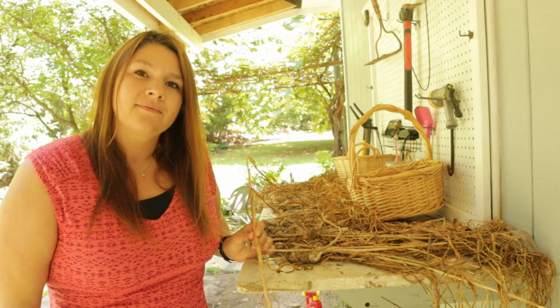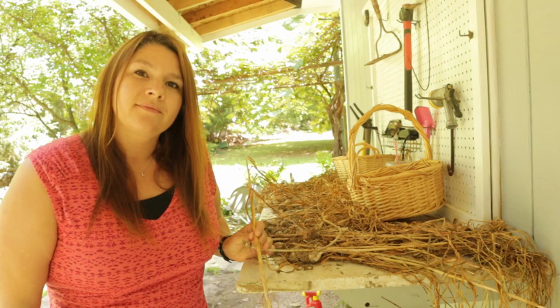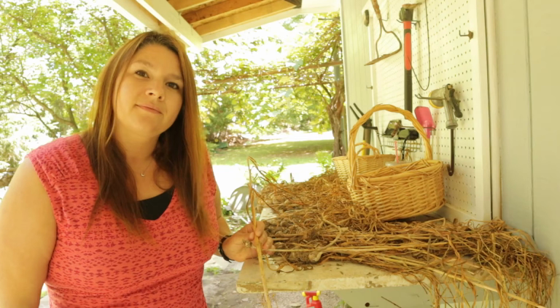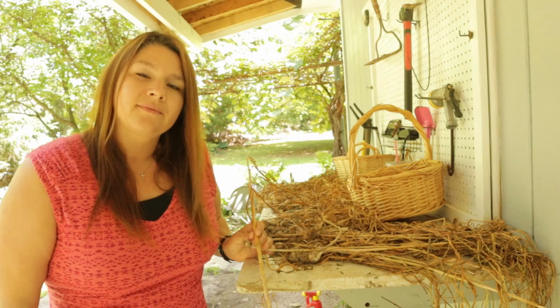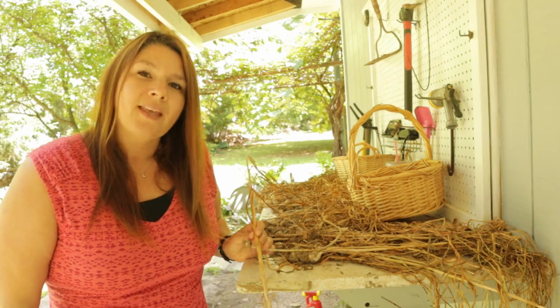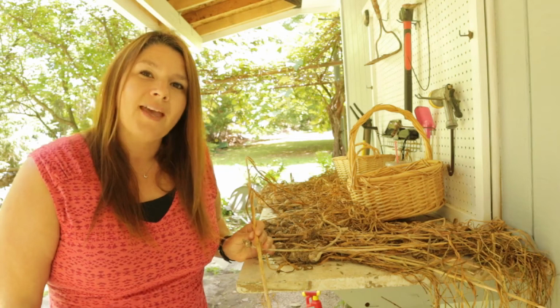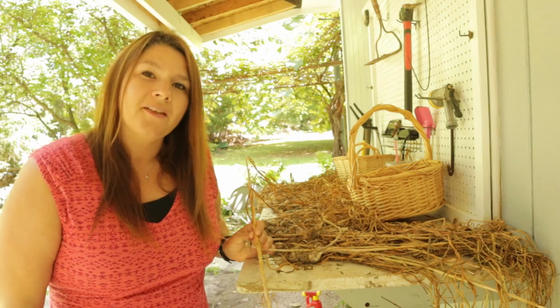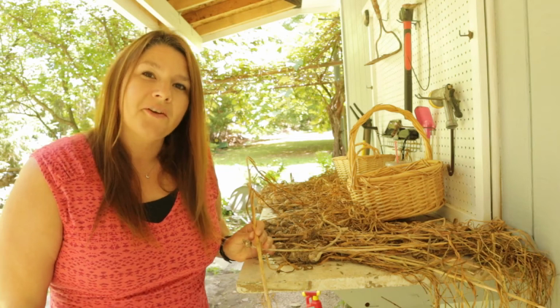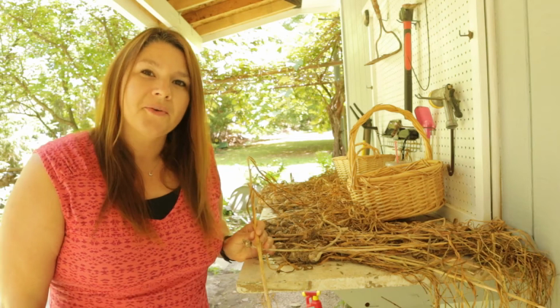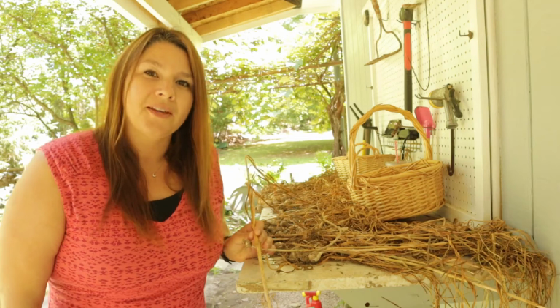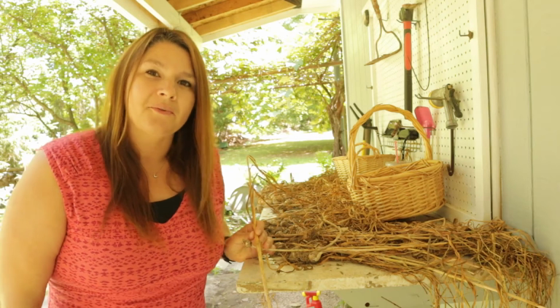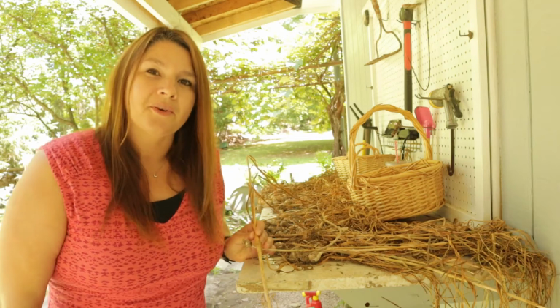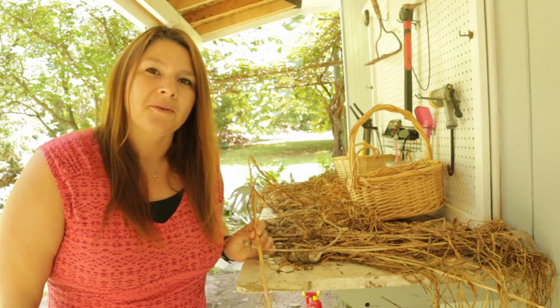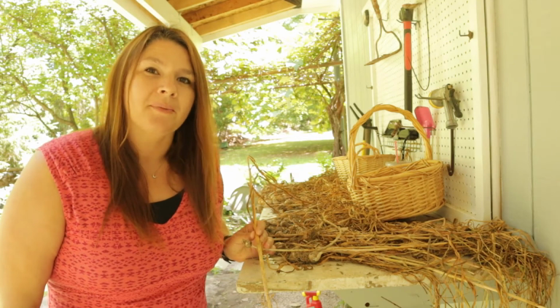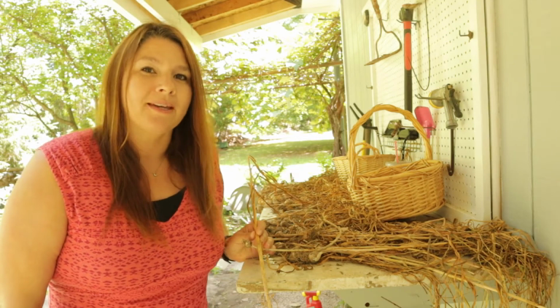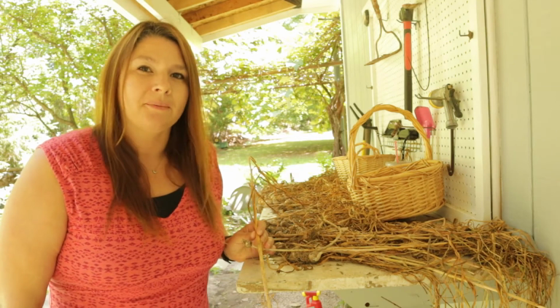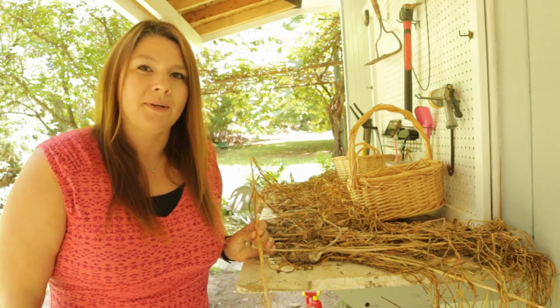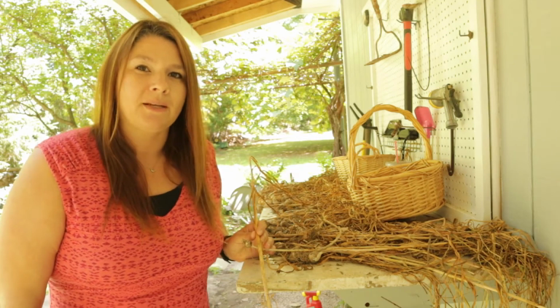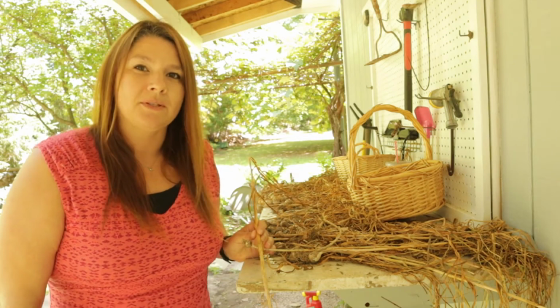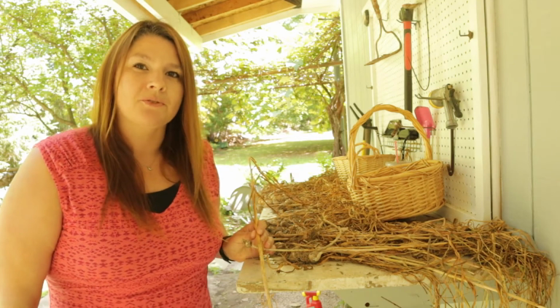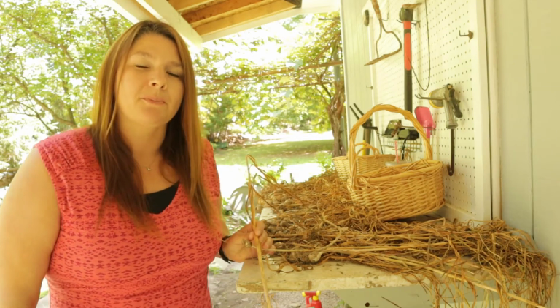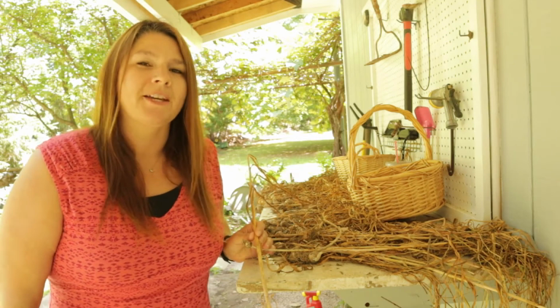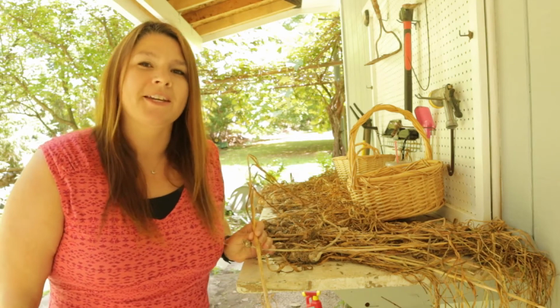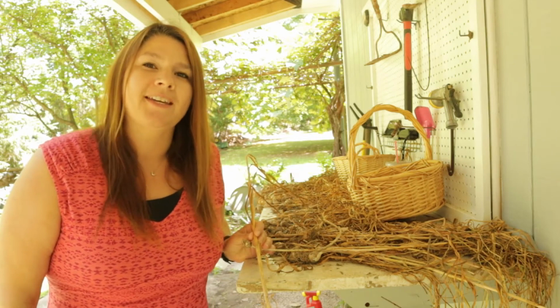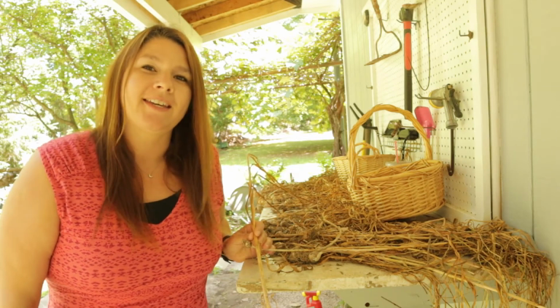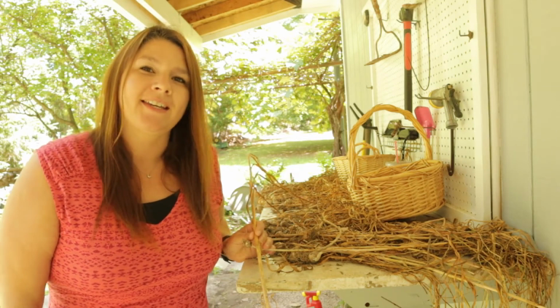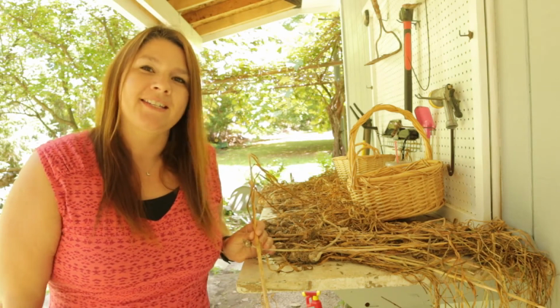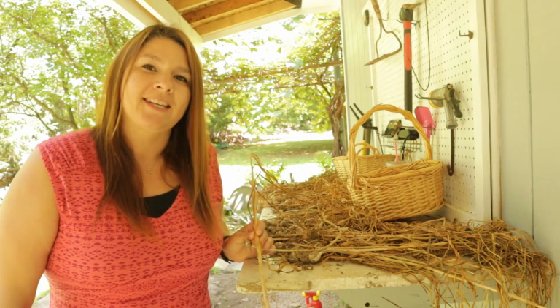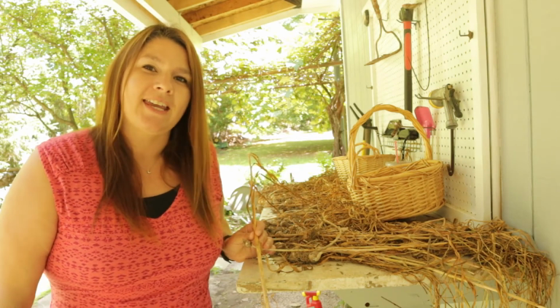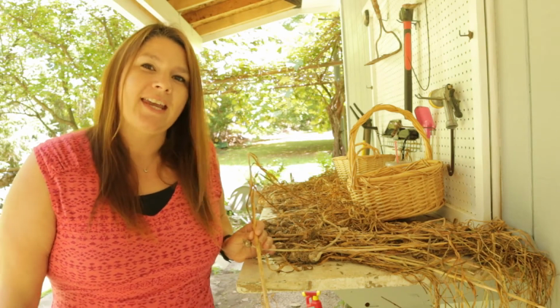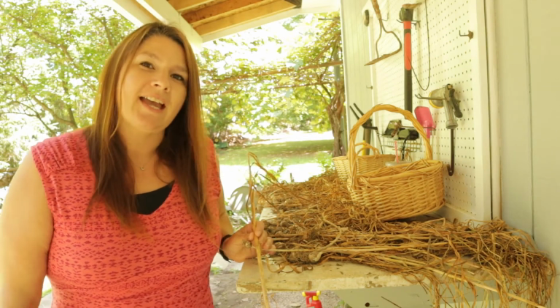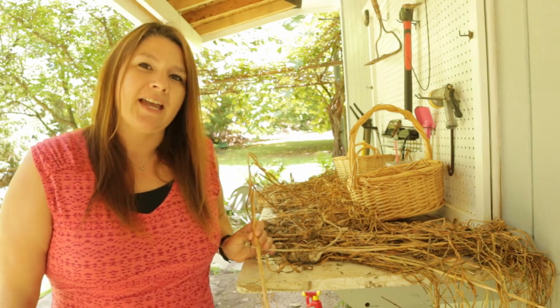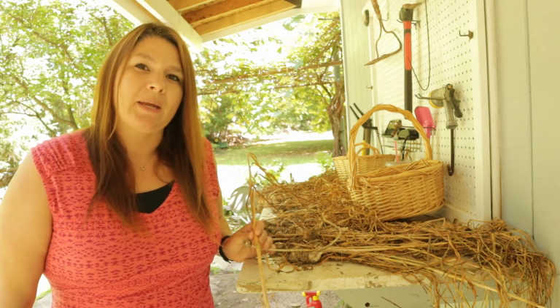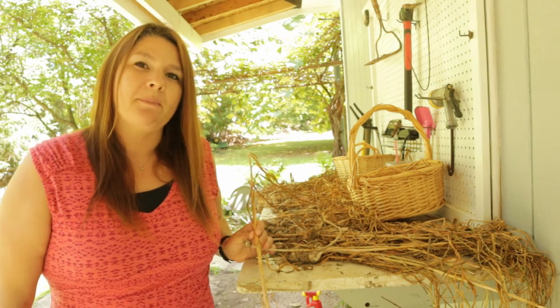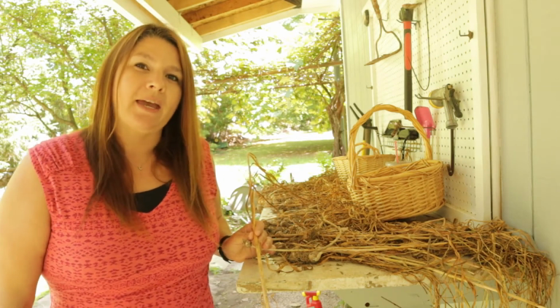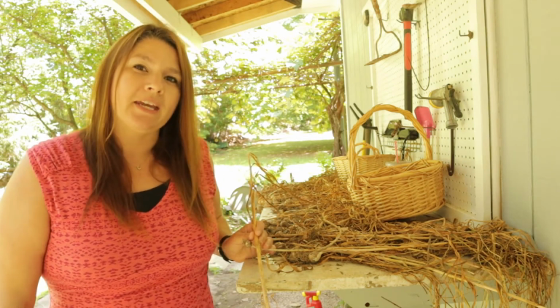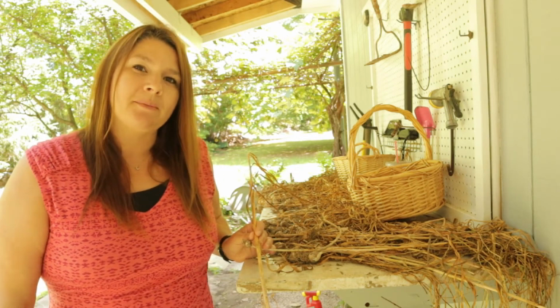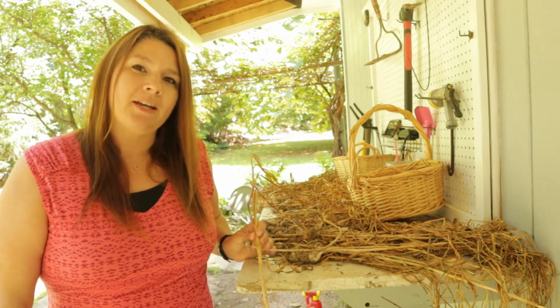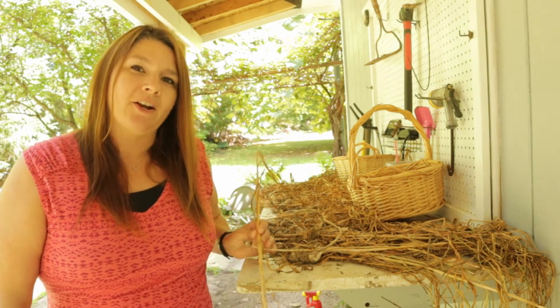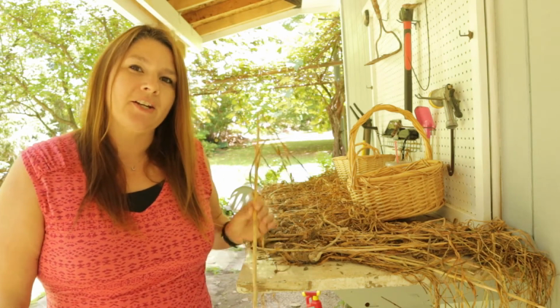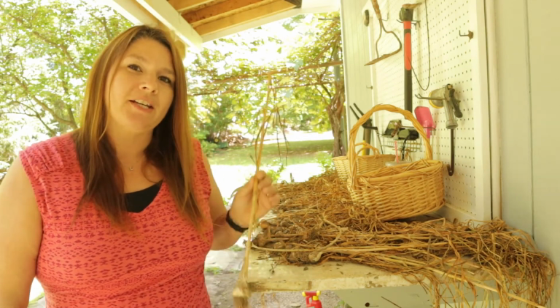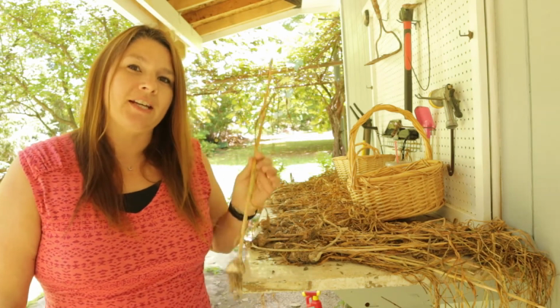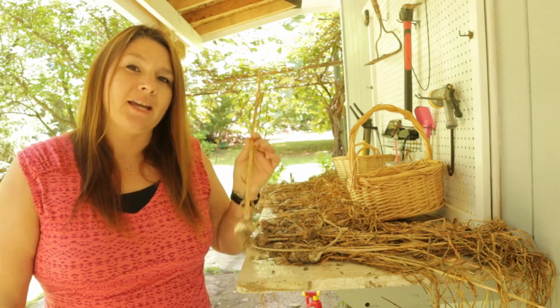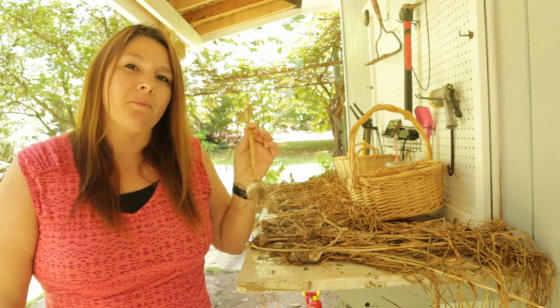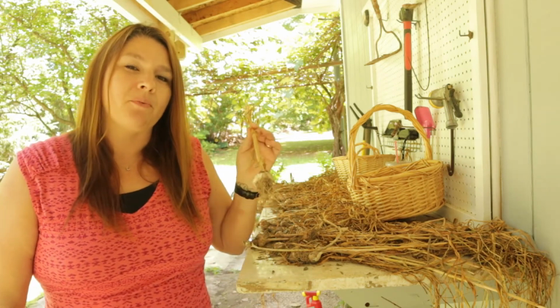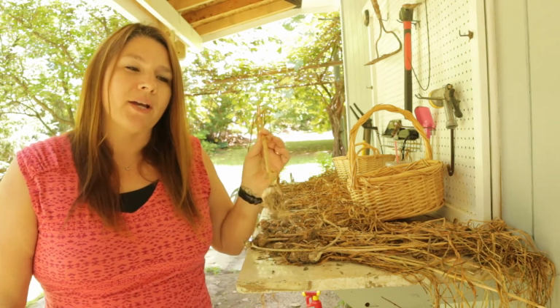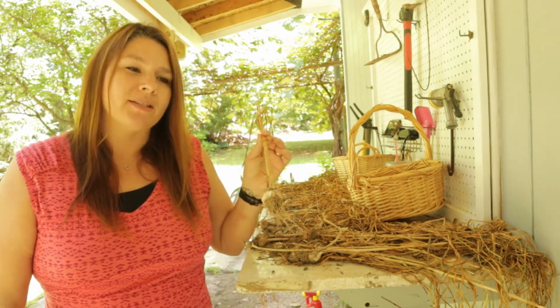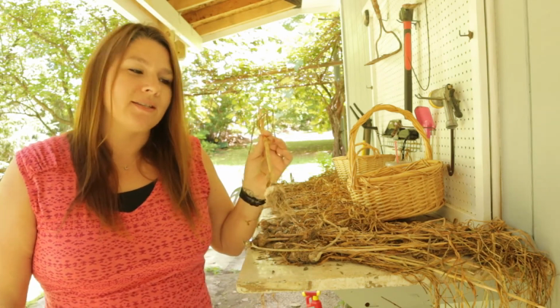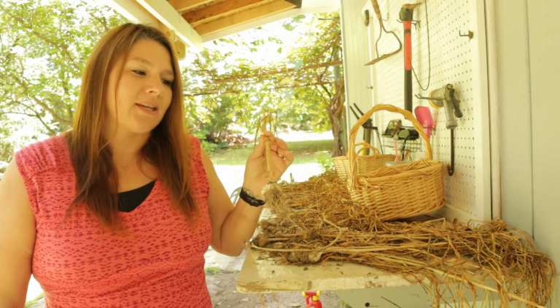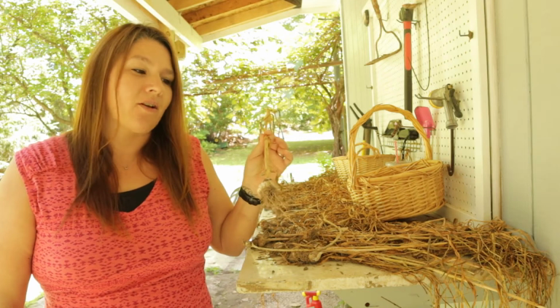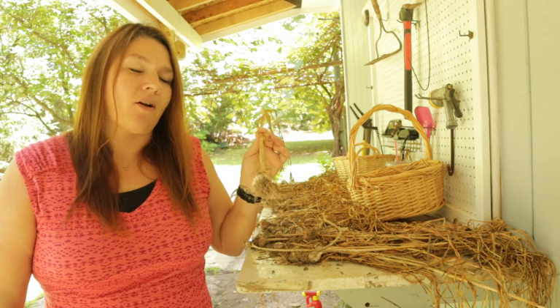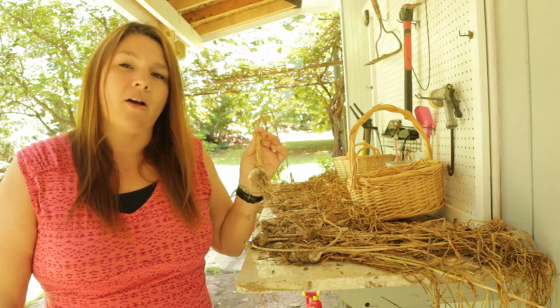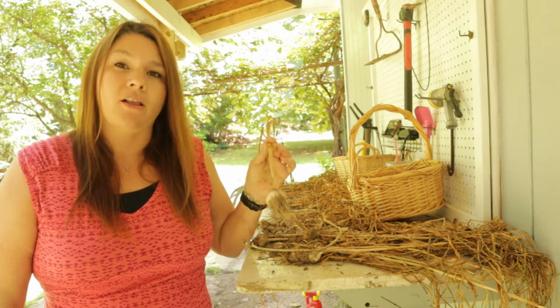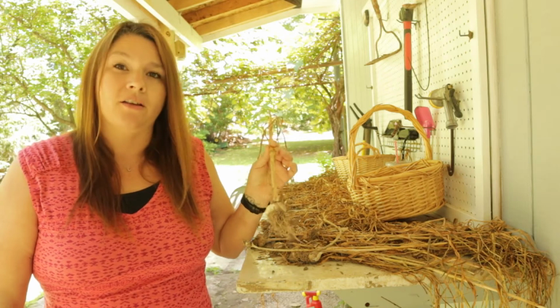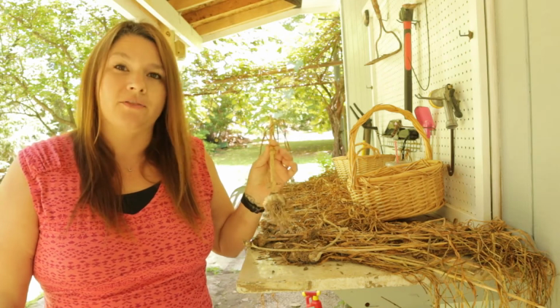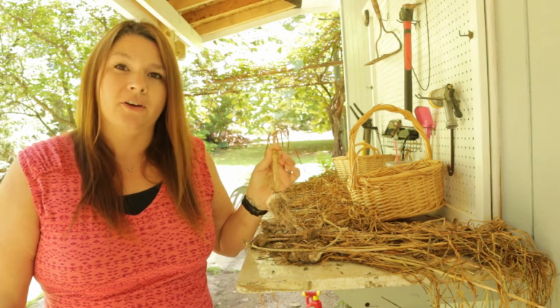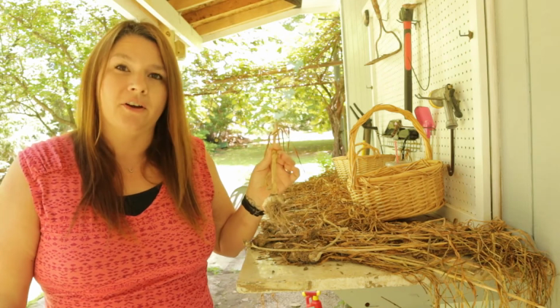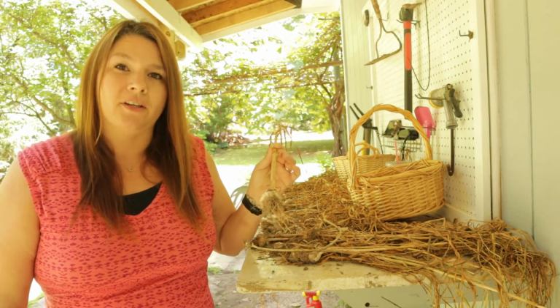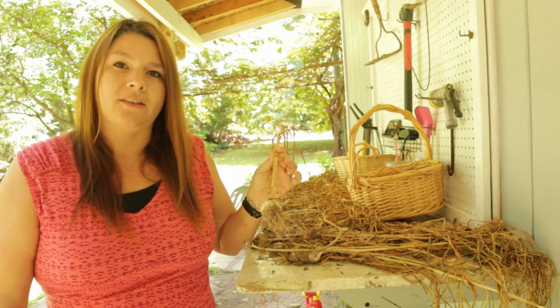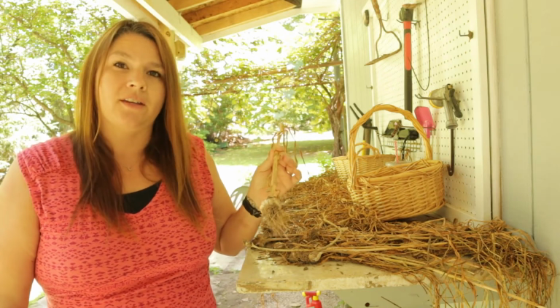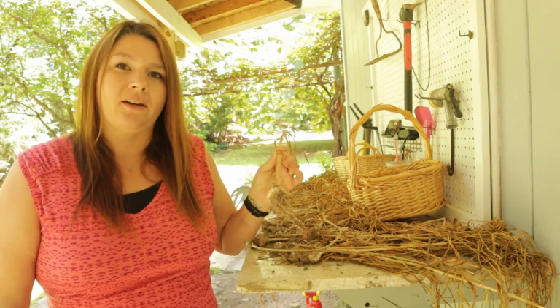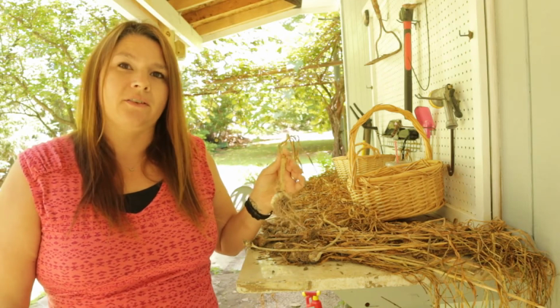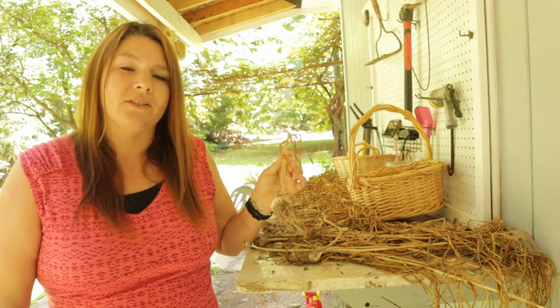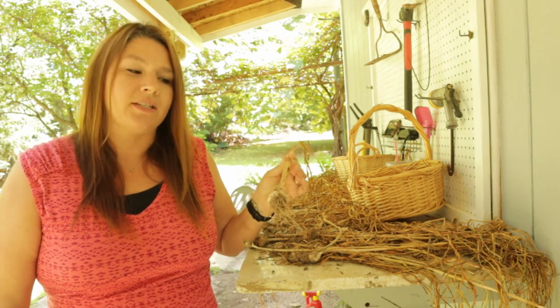Hello and welcome back. My name is Rebecca and today I am back in my garden processing all of the garlic that I harvested.